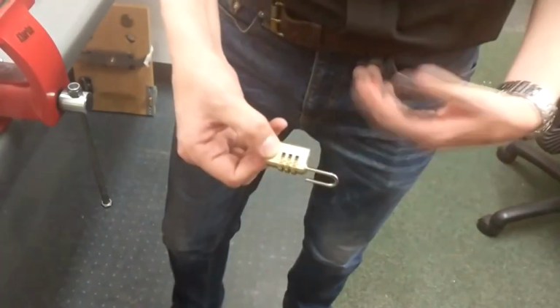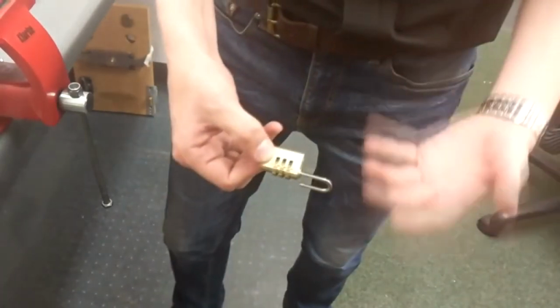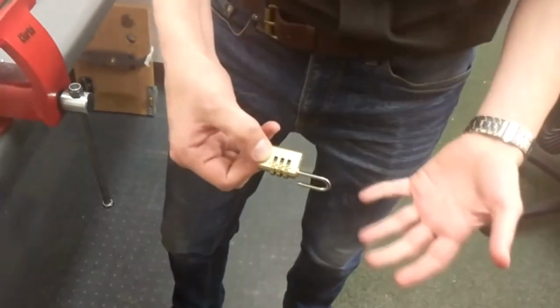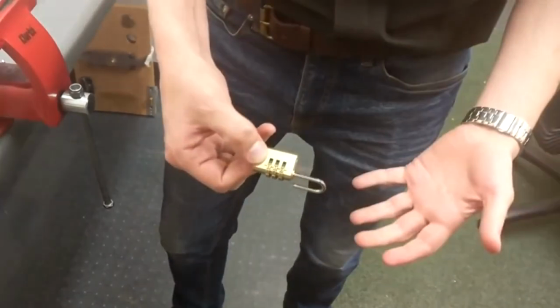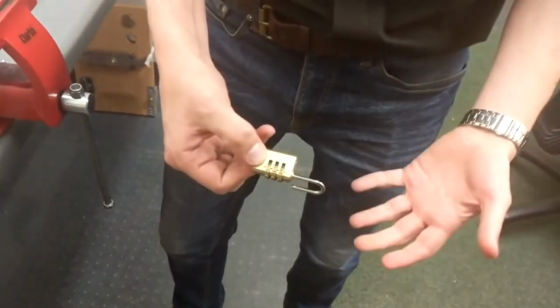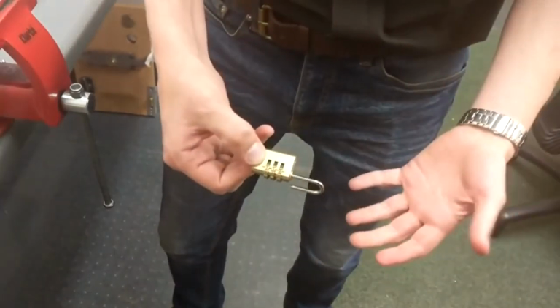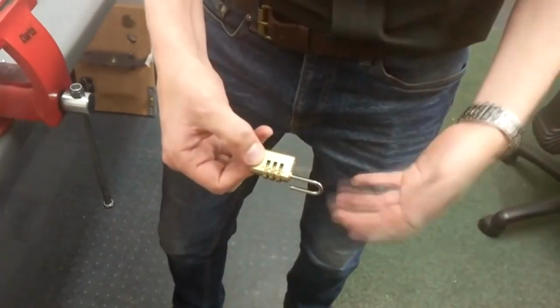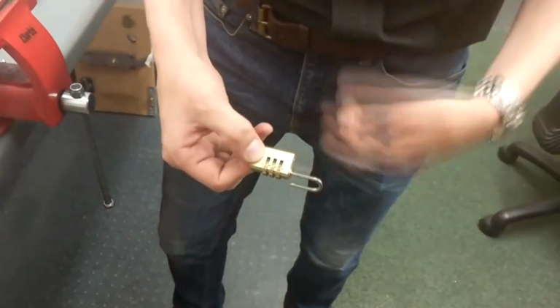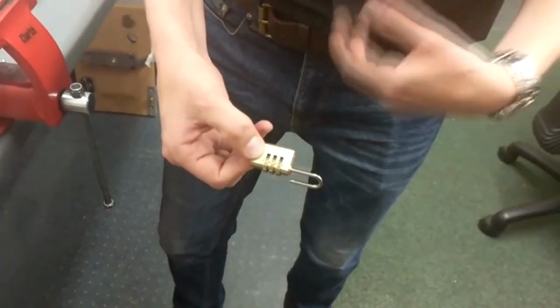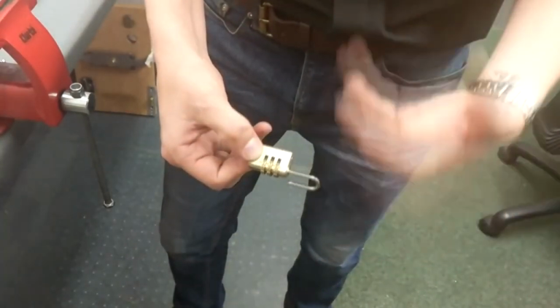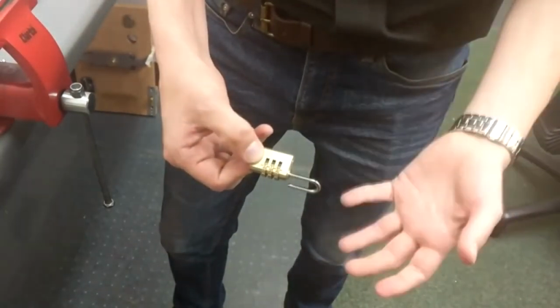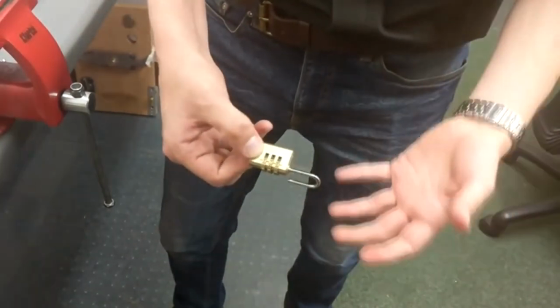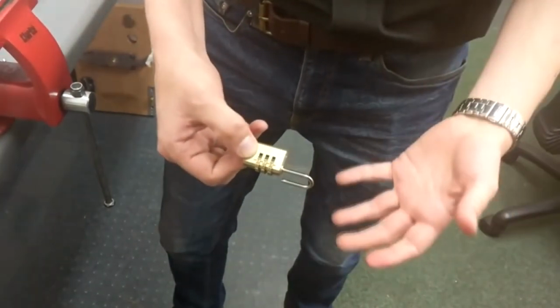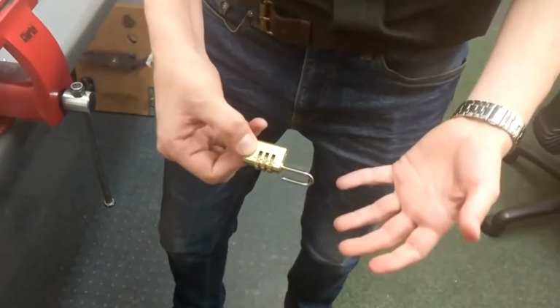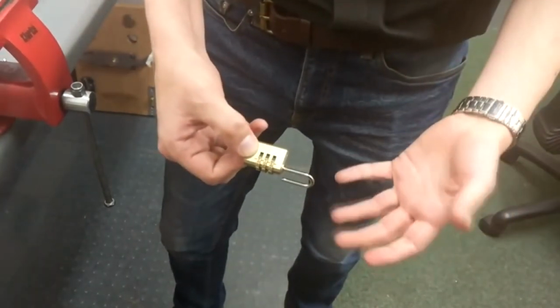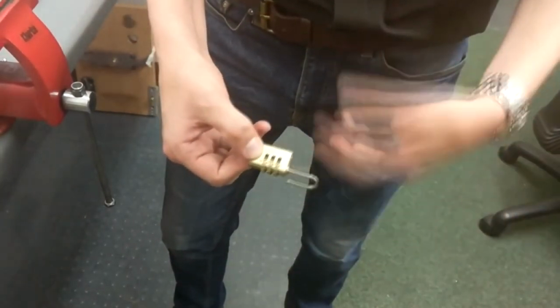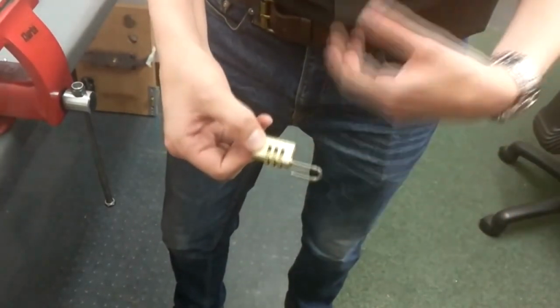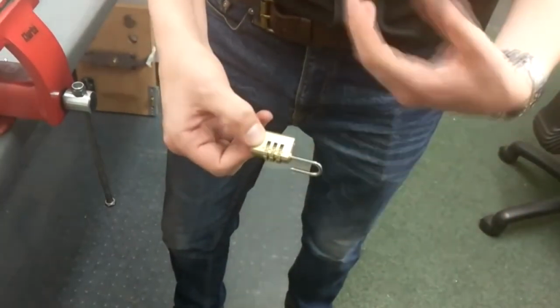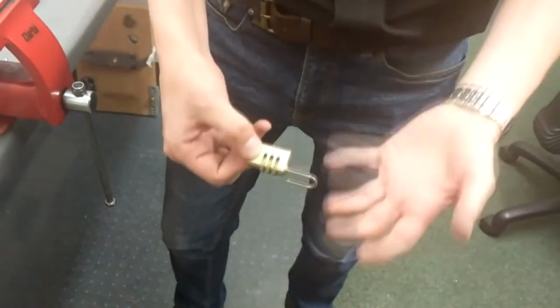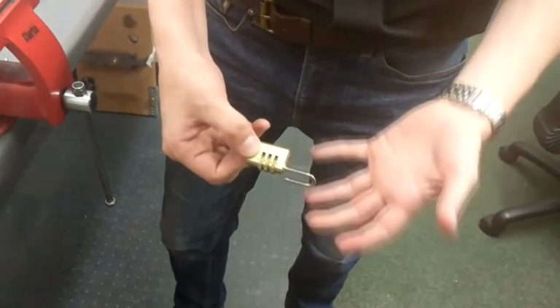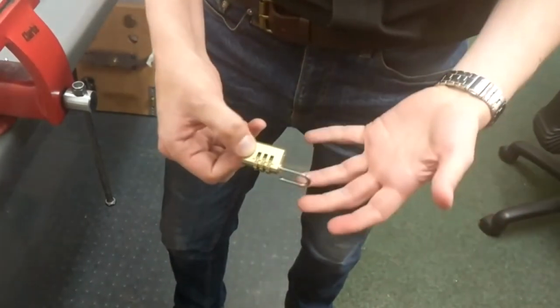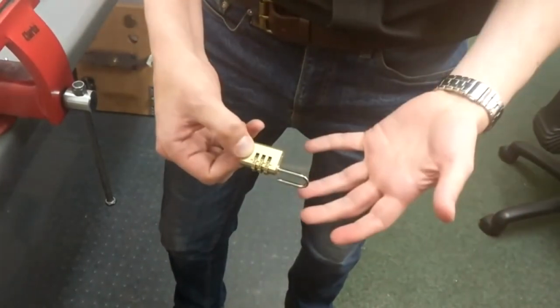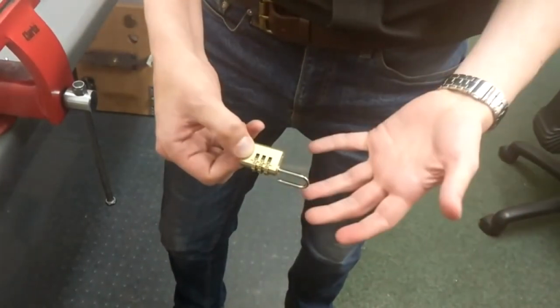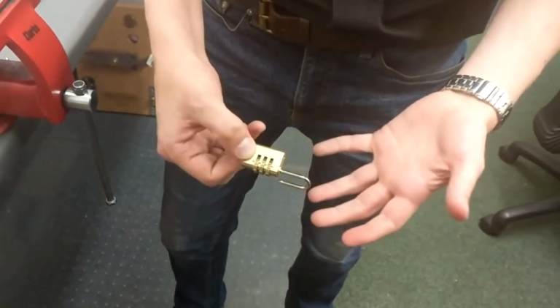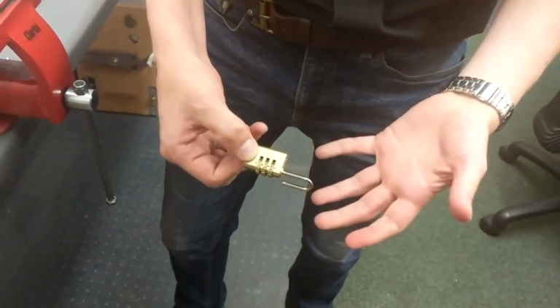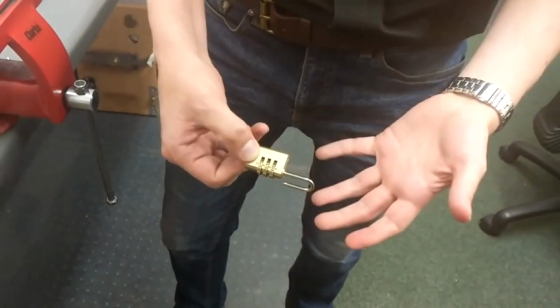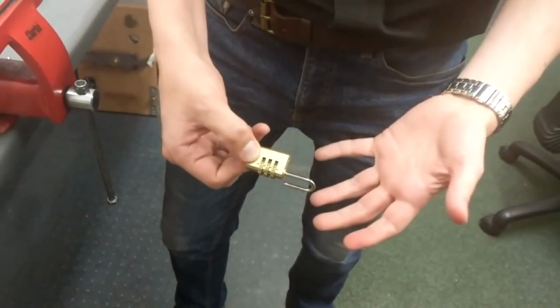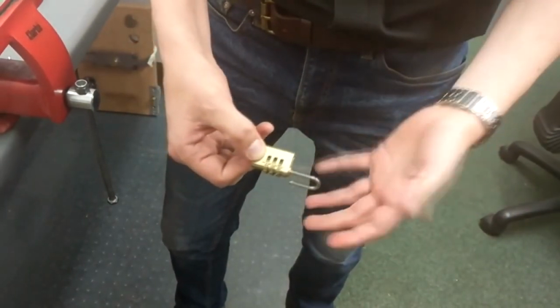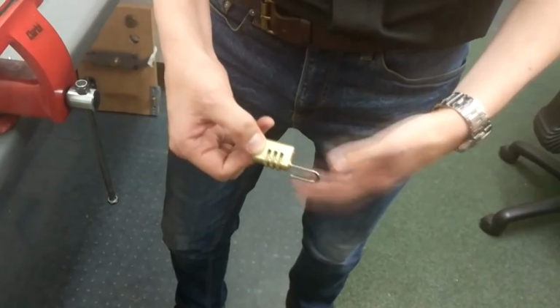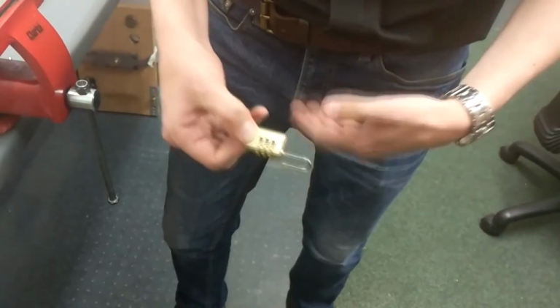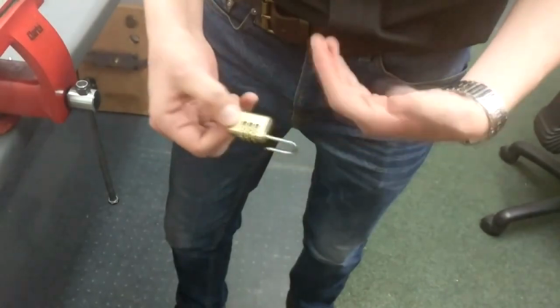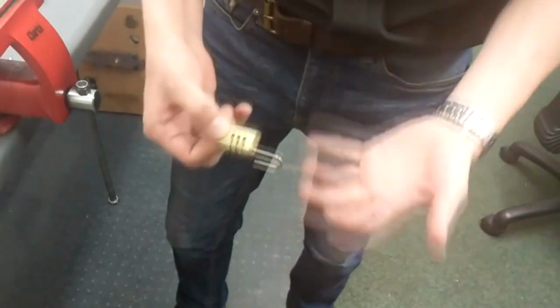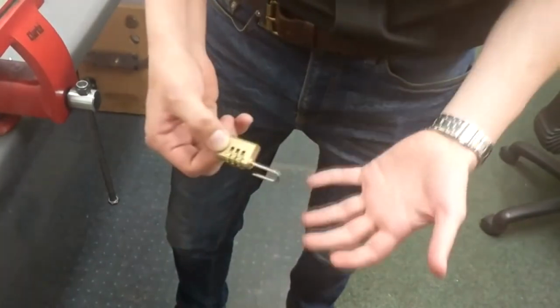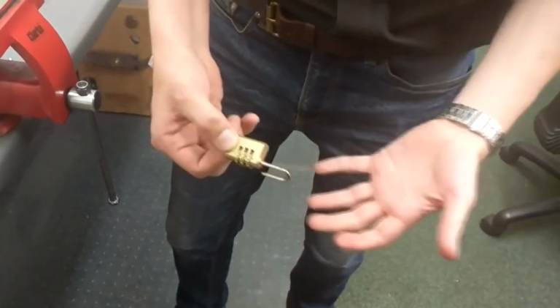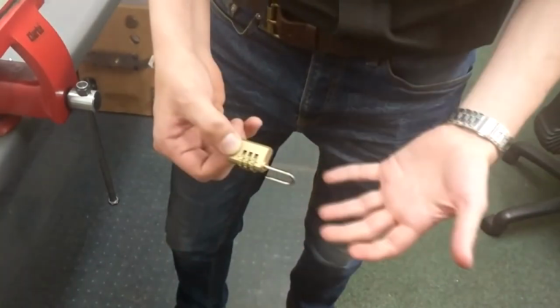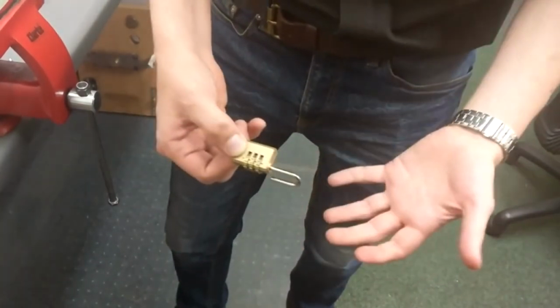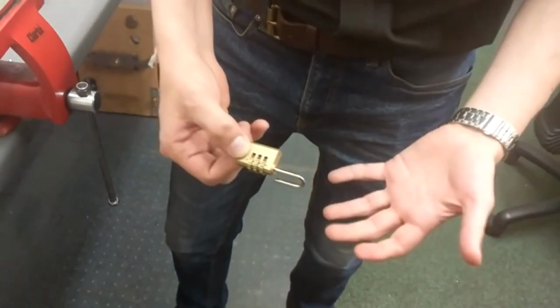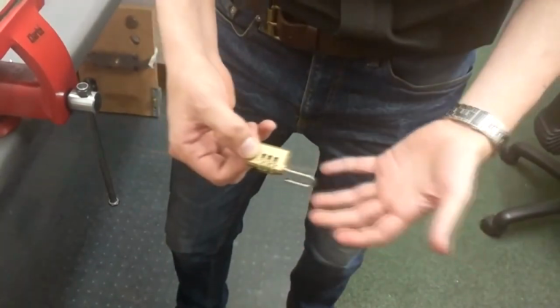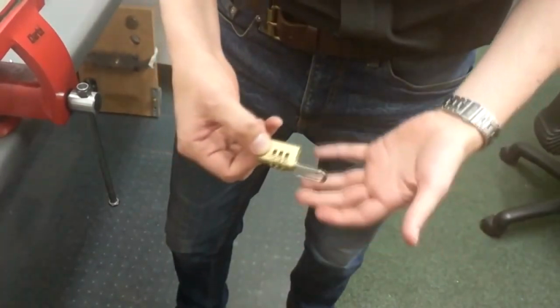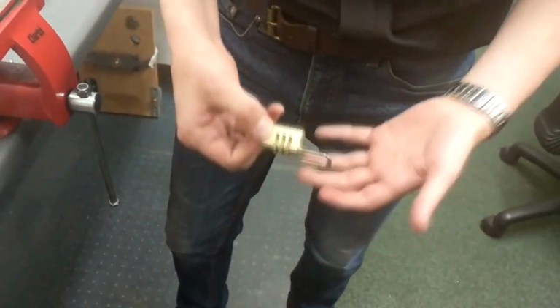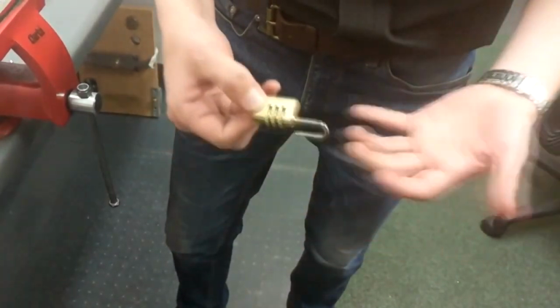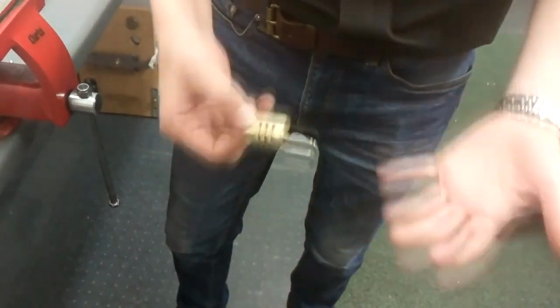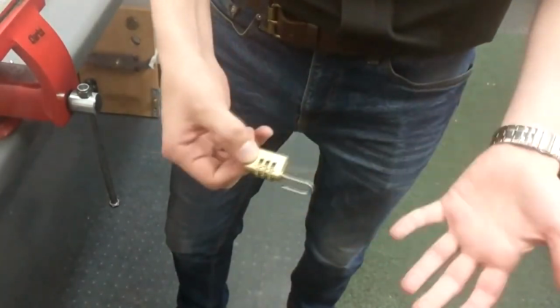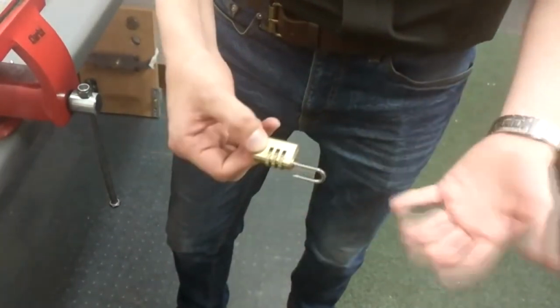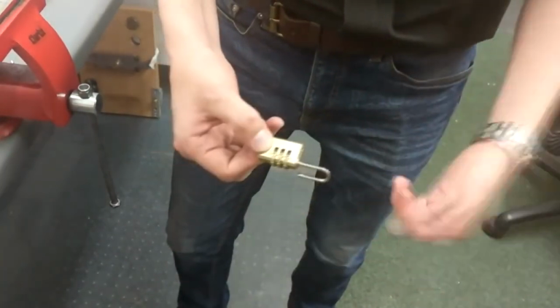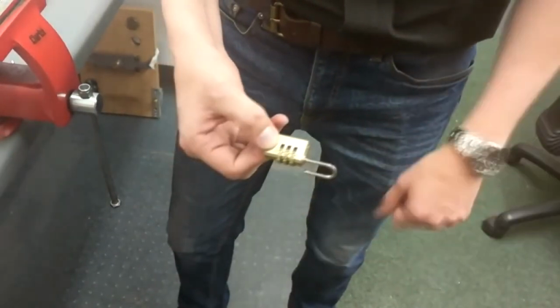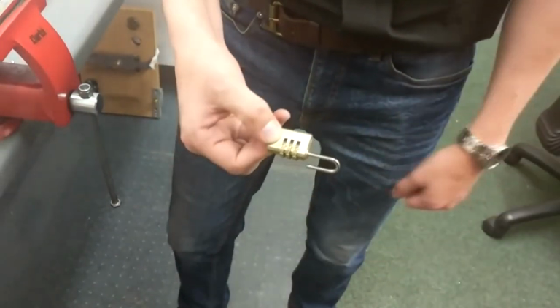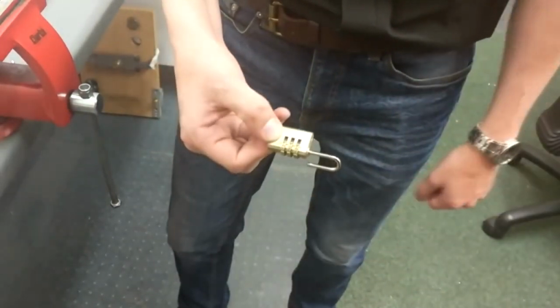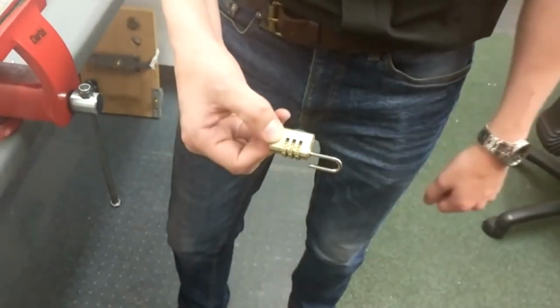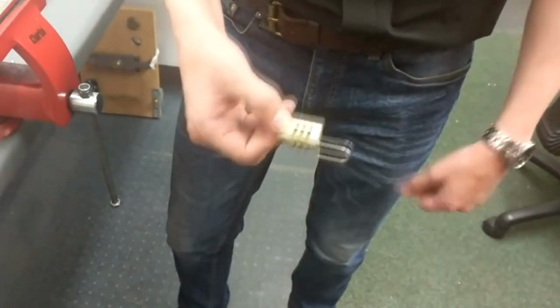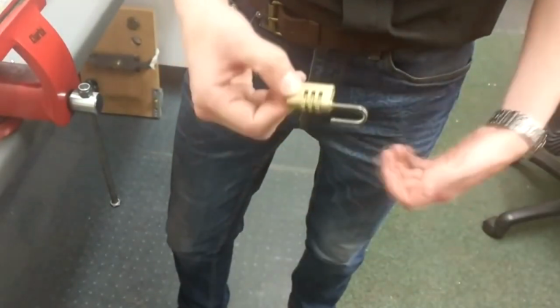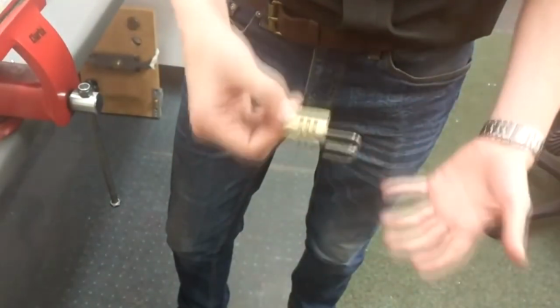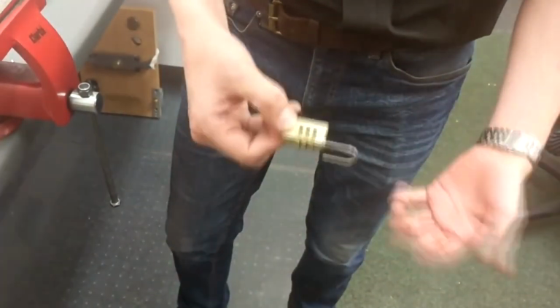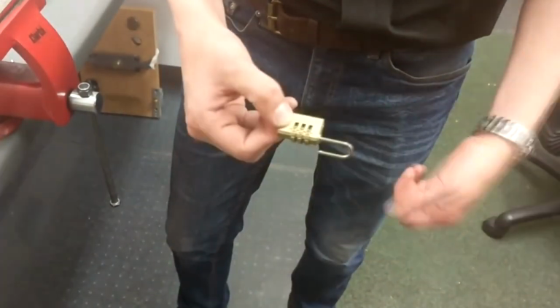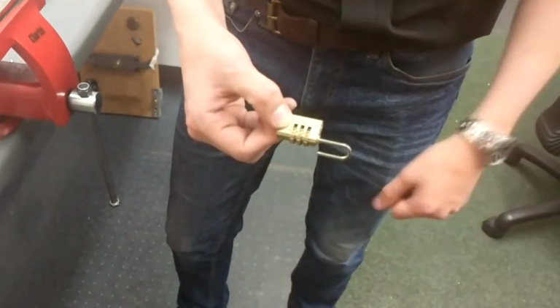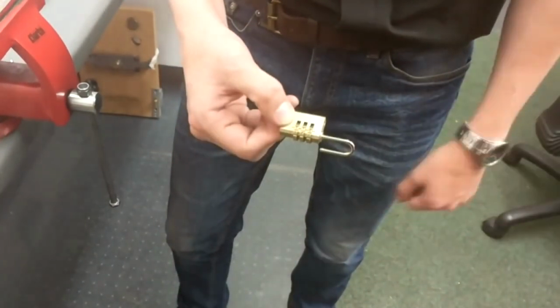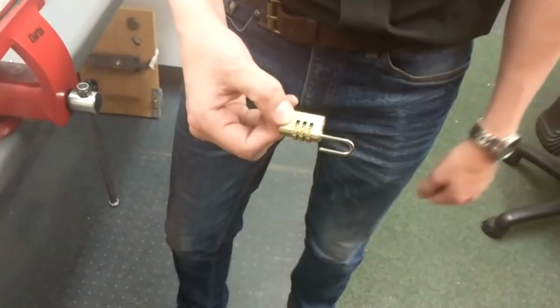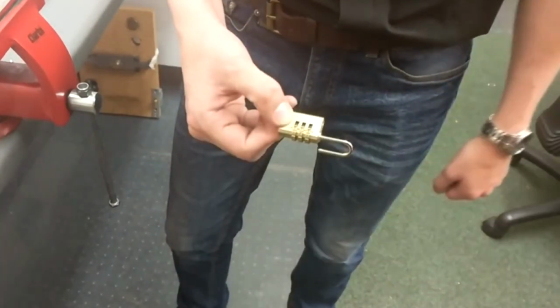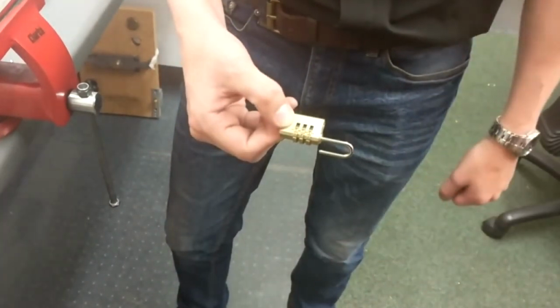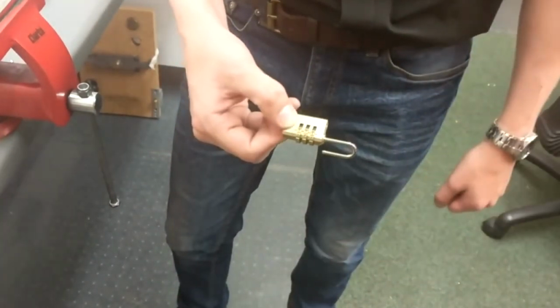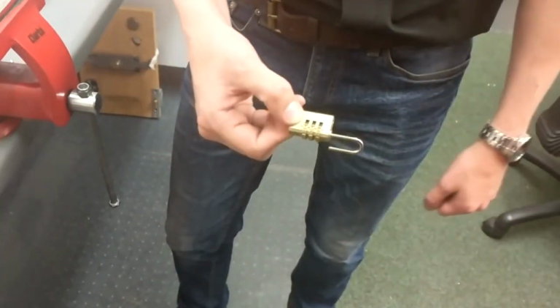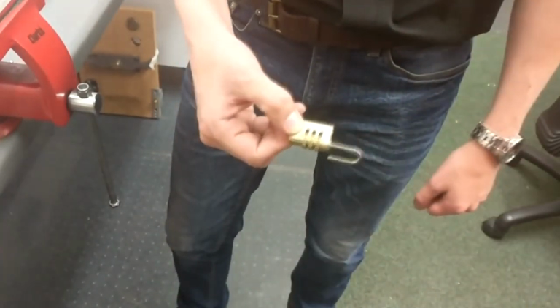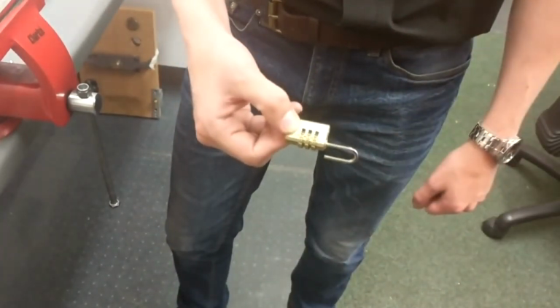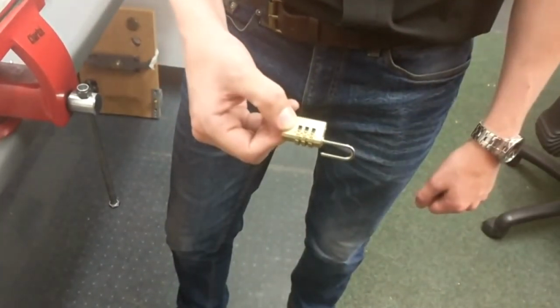This is why we find that a lot on holiday — the kids play with them and reset them accidentally, and when you get home you can't use them. At least now you know you can. Thank you.